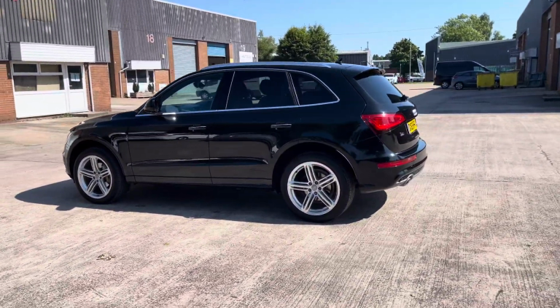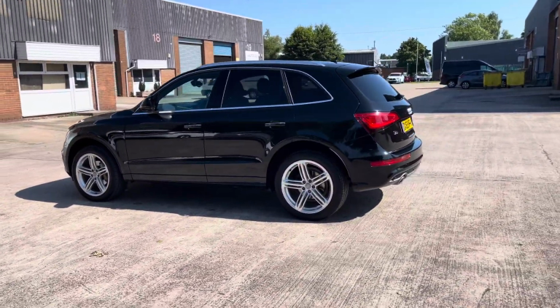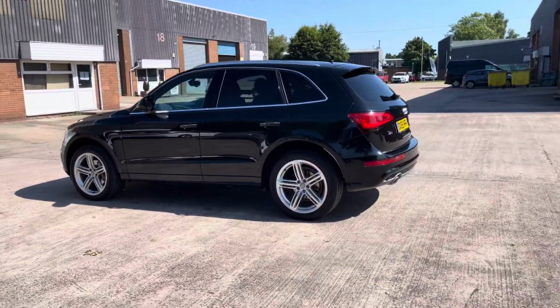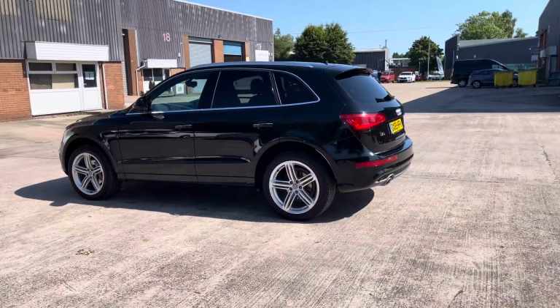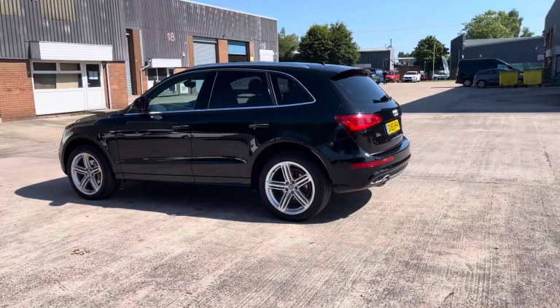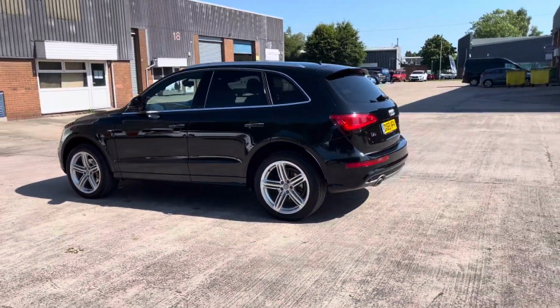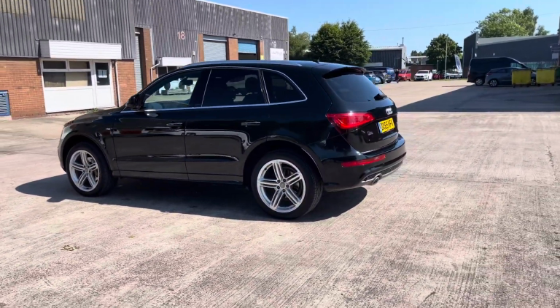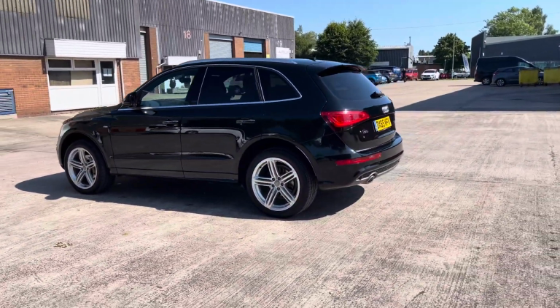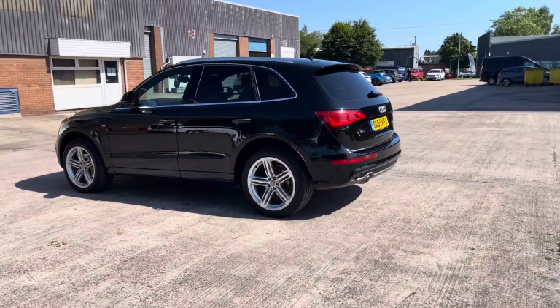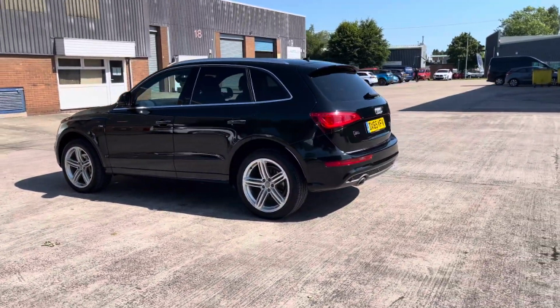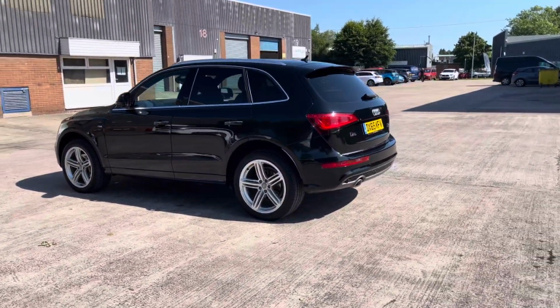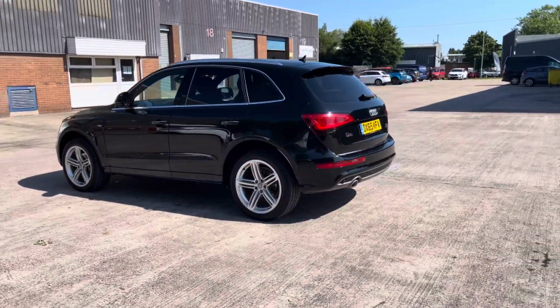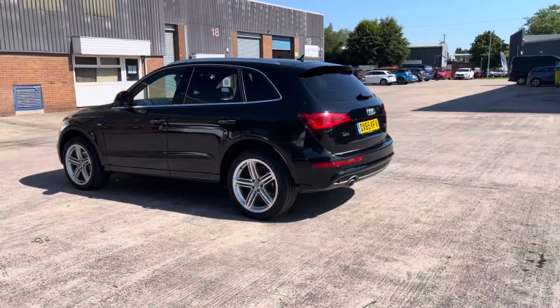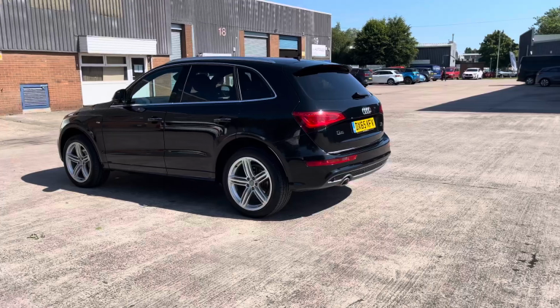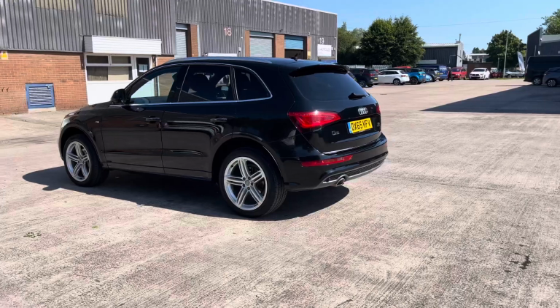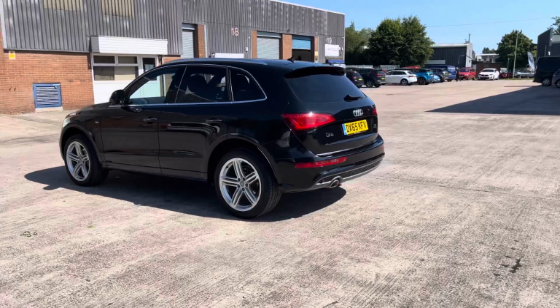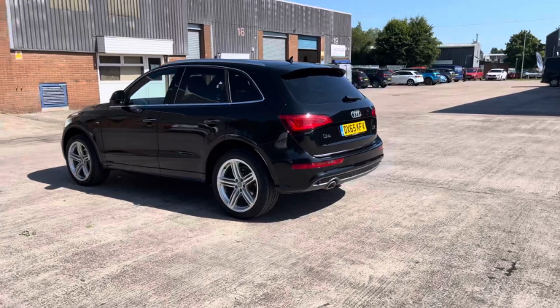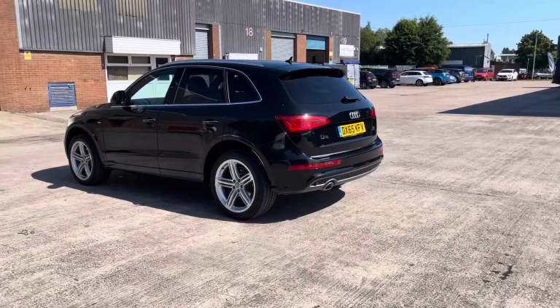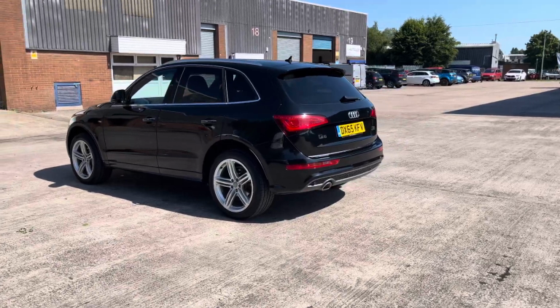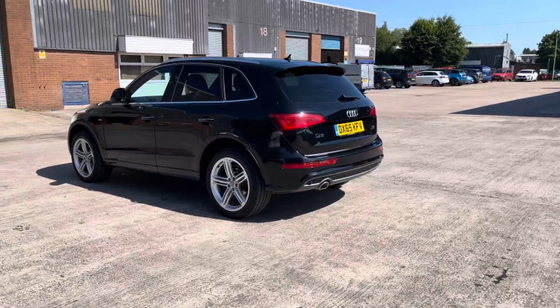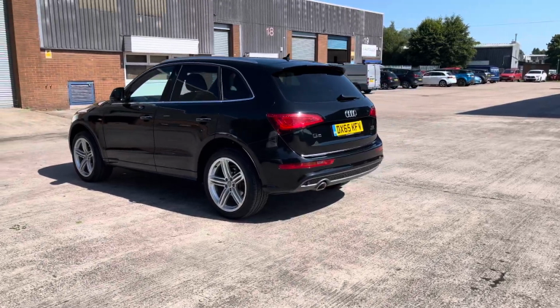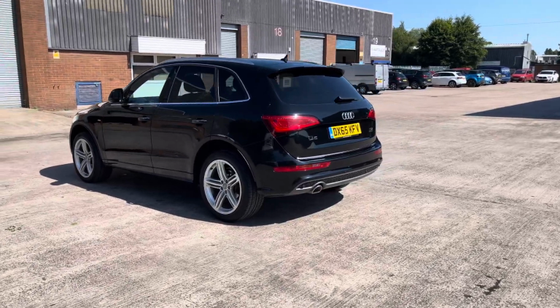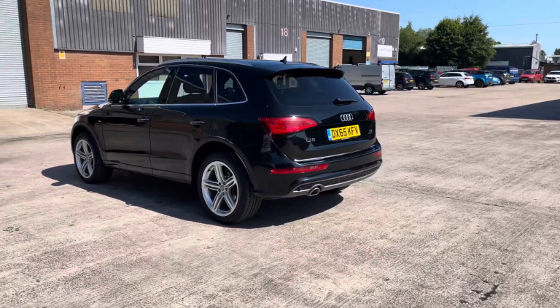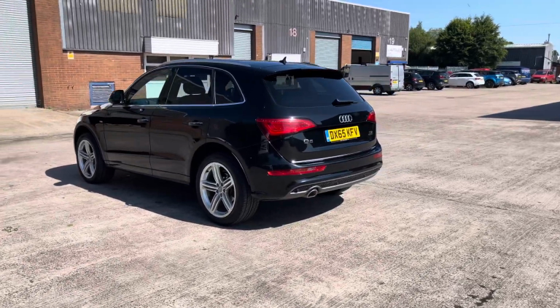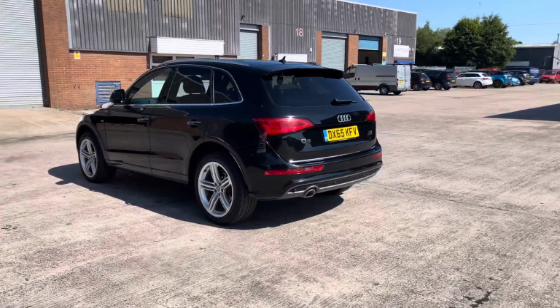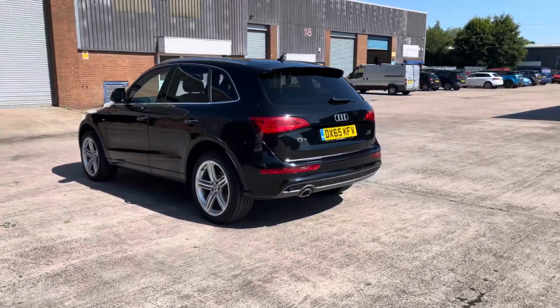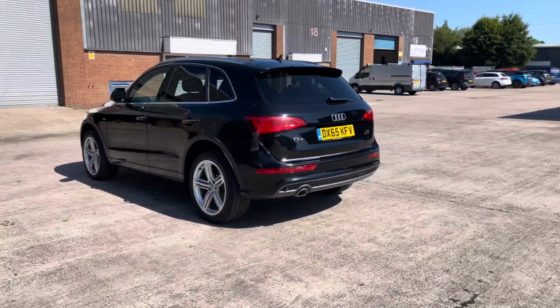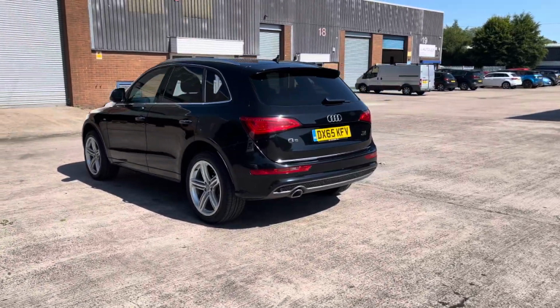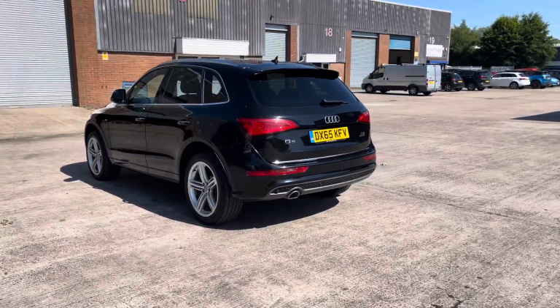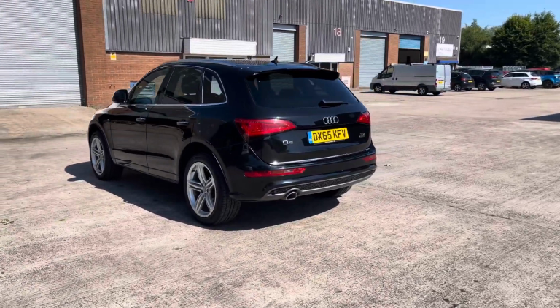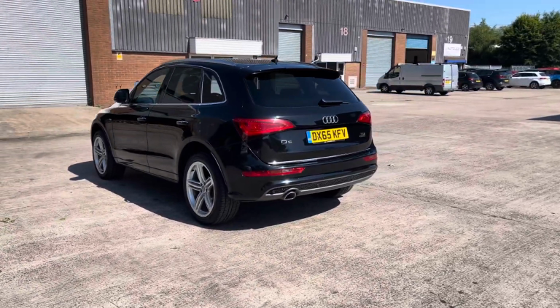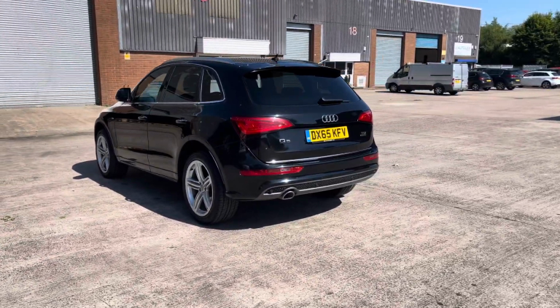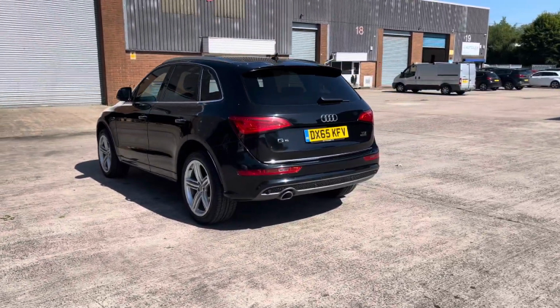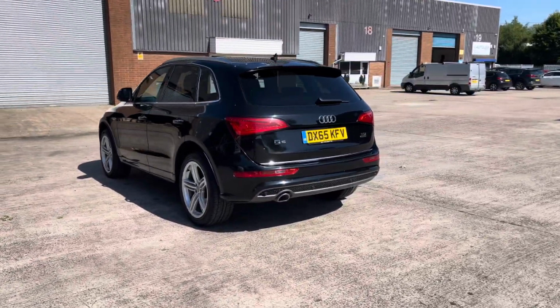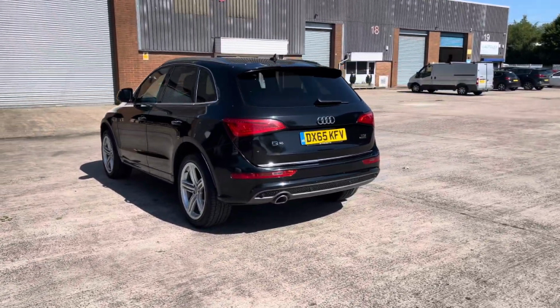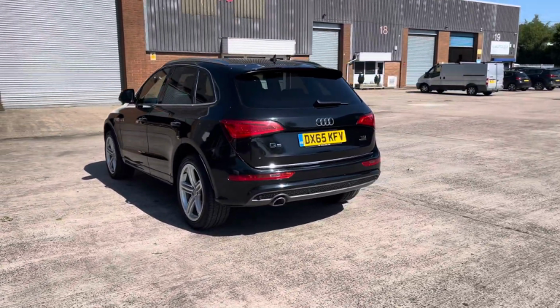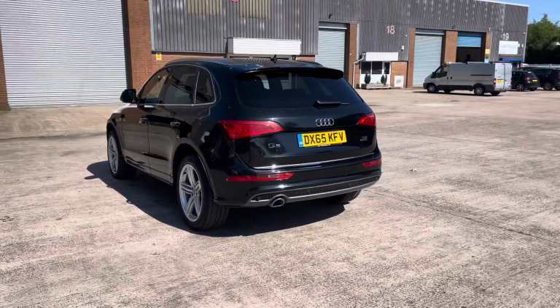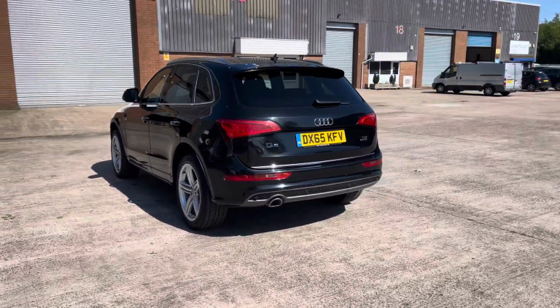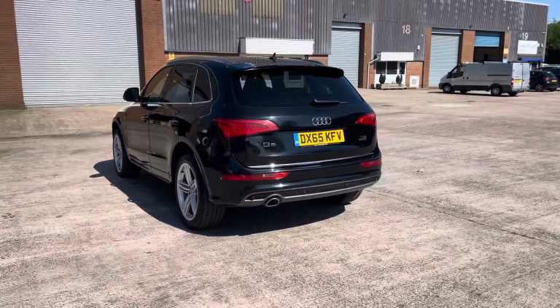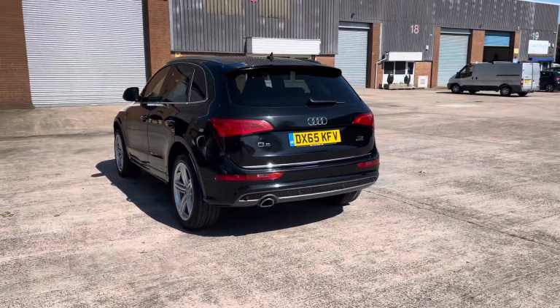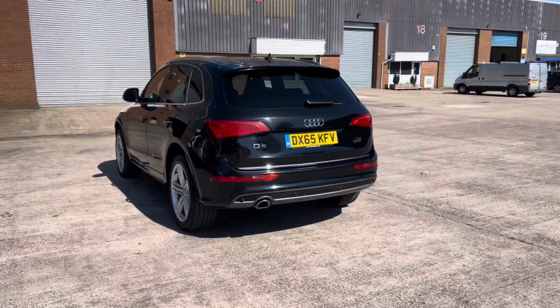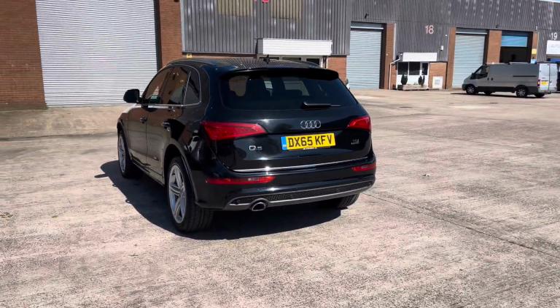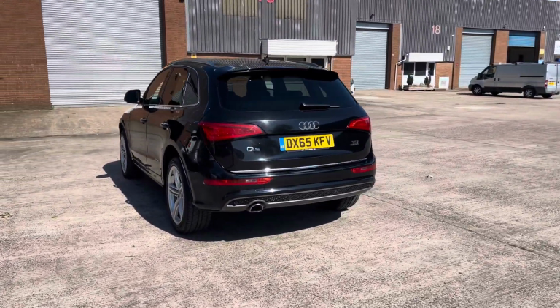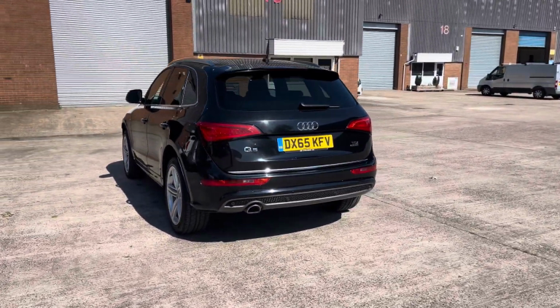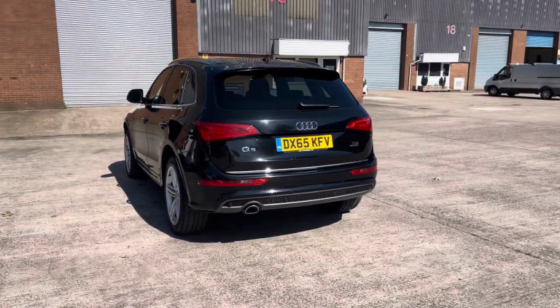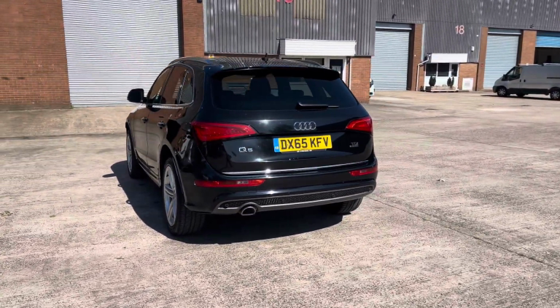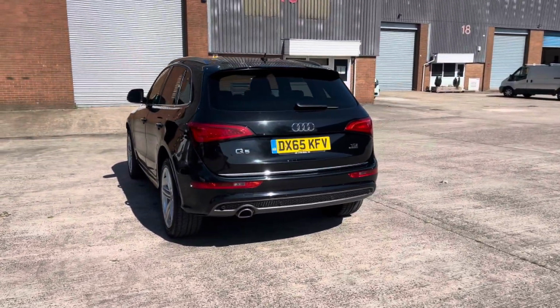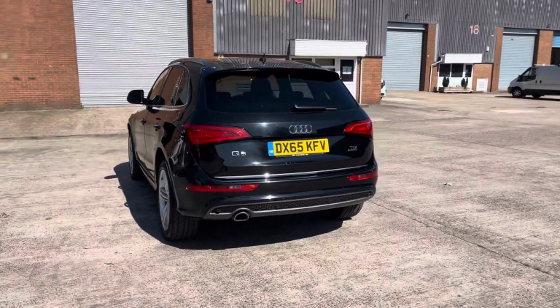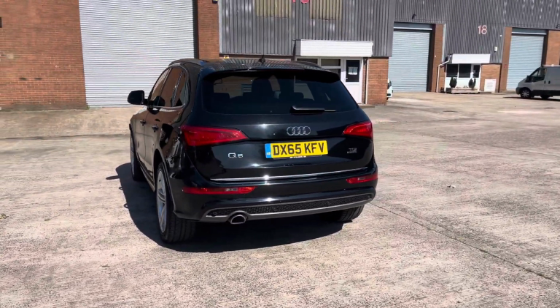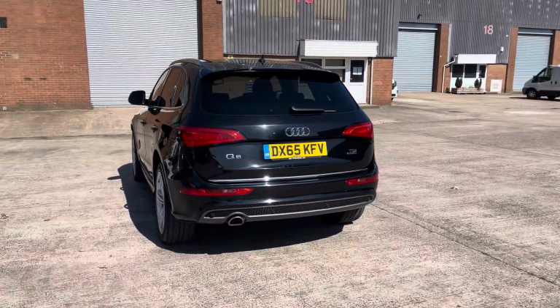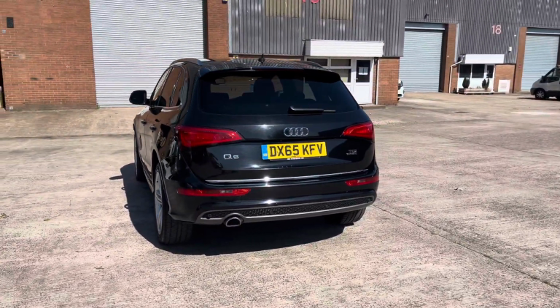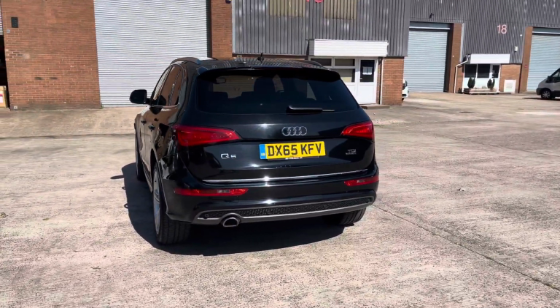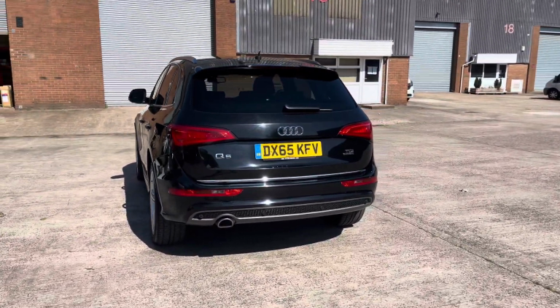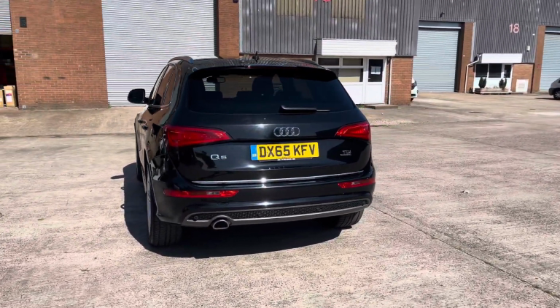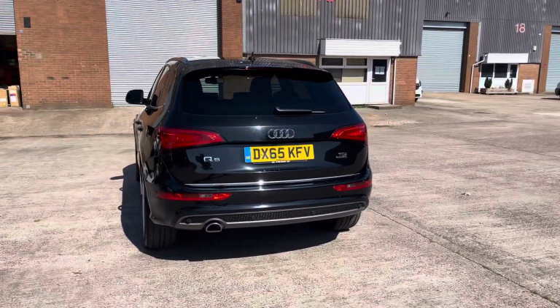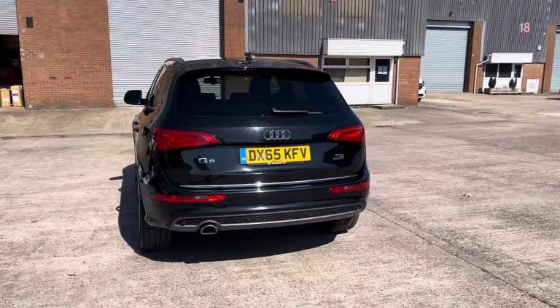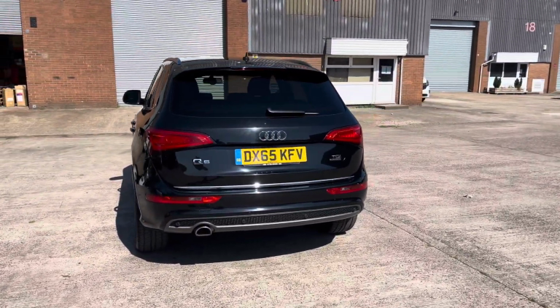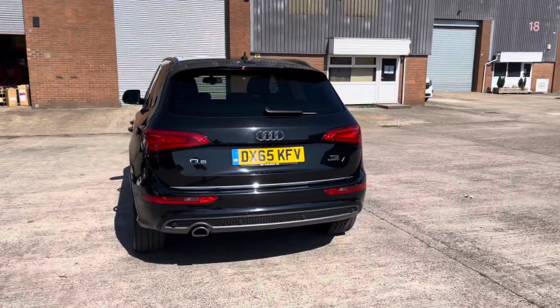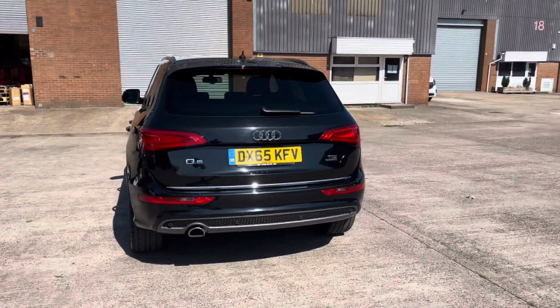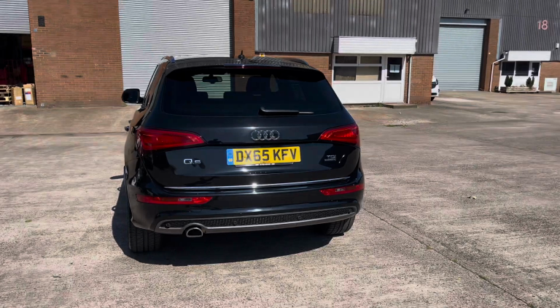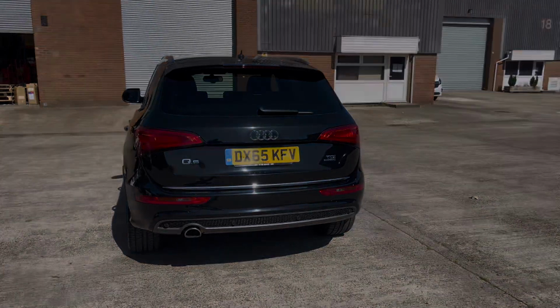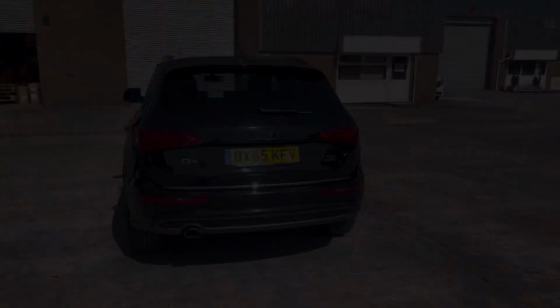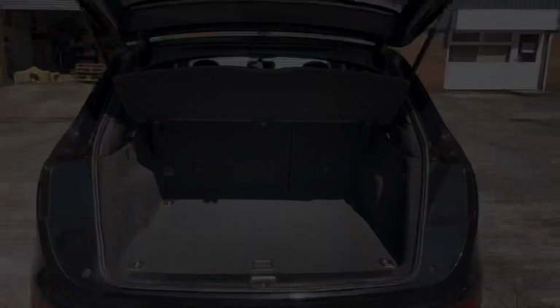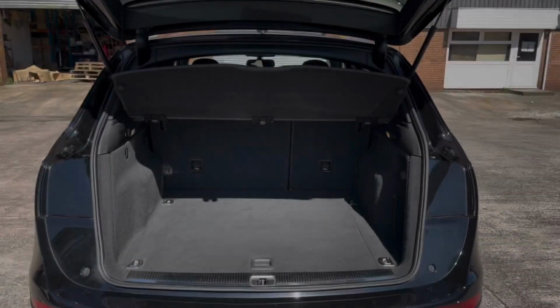This particular model is finished in this gorgeous Mythos Black paintwork and comes with around 98,615 miles on the clock.